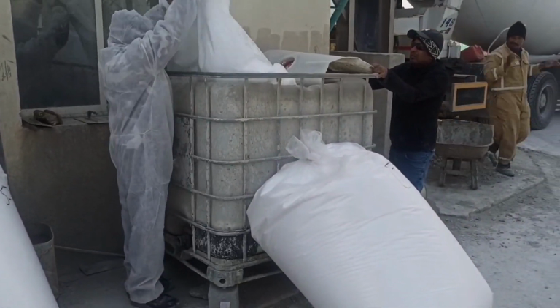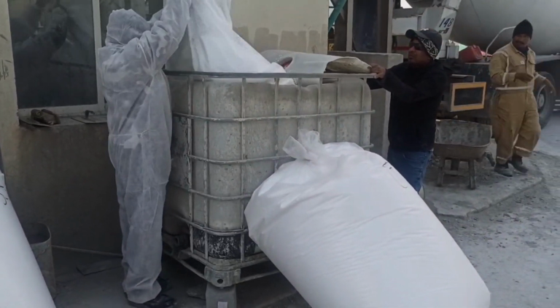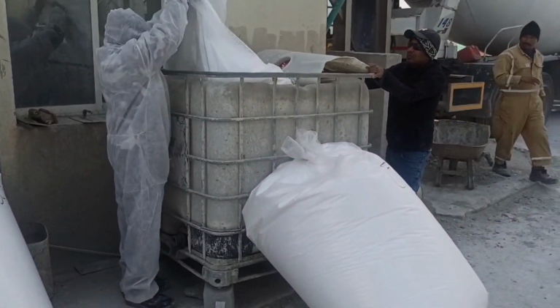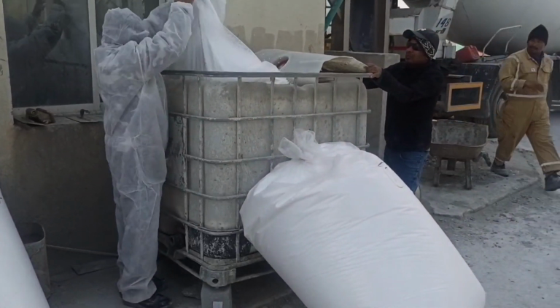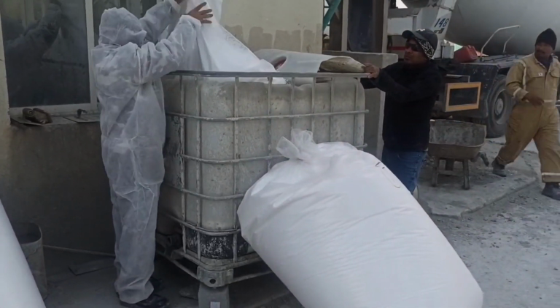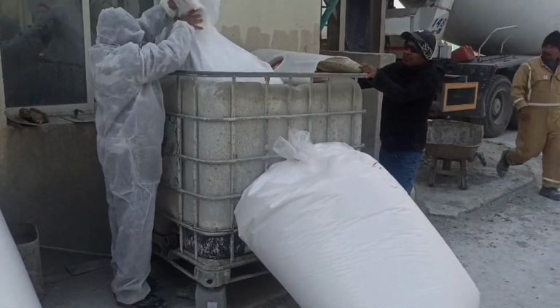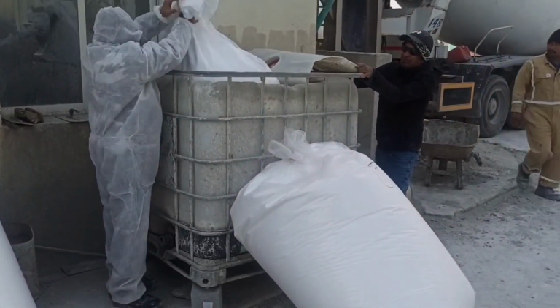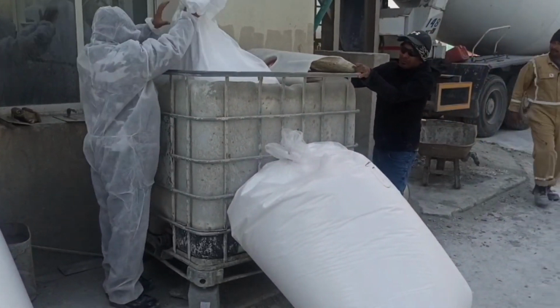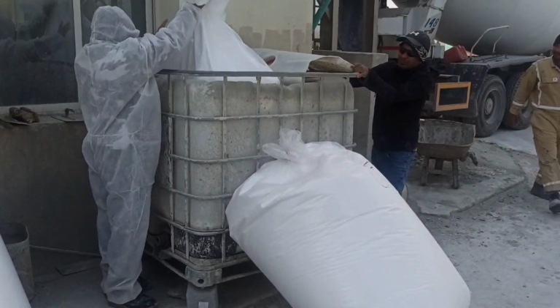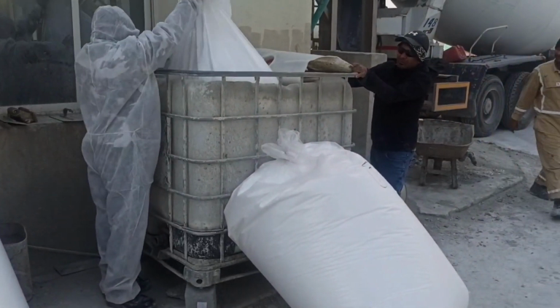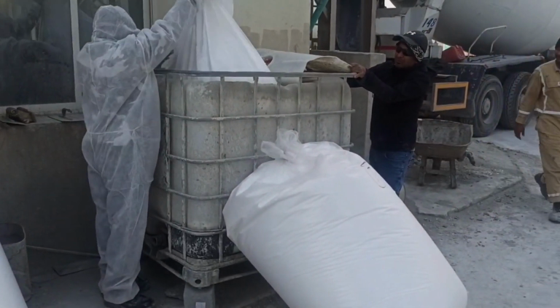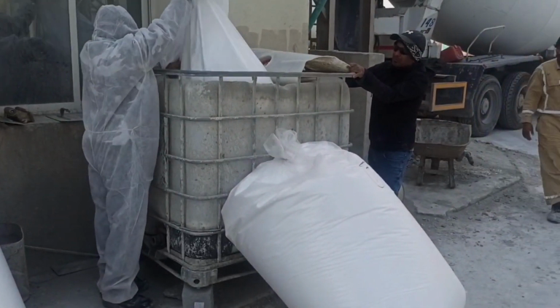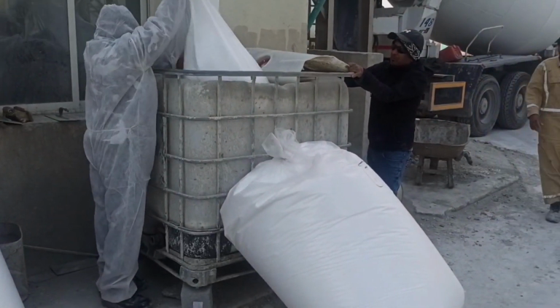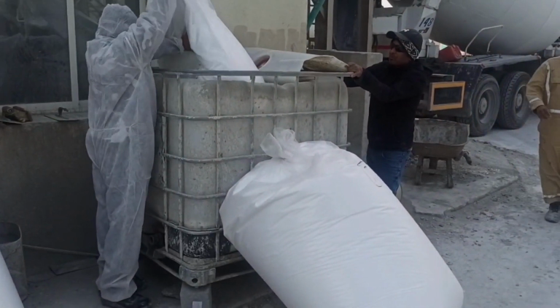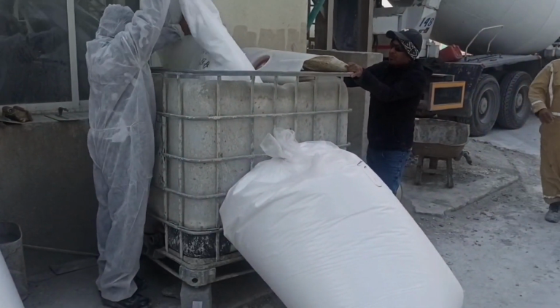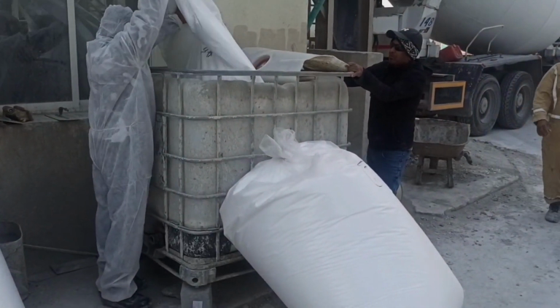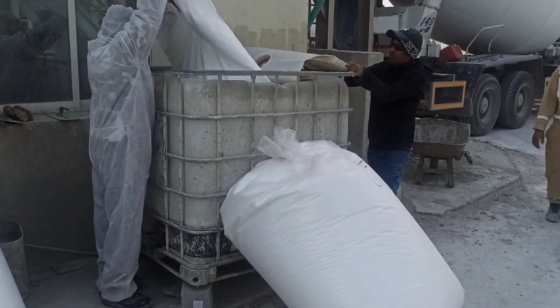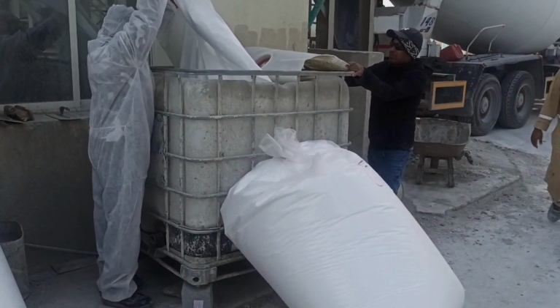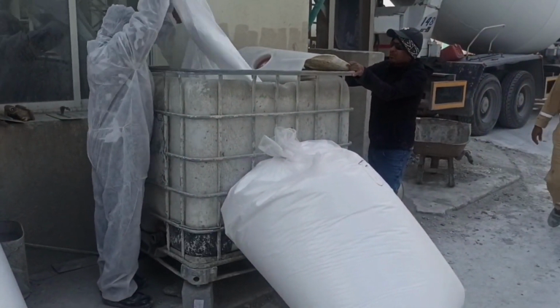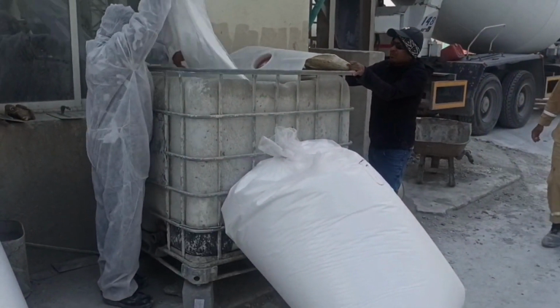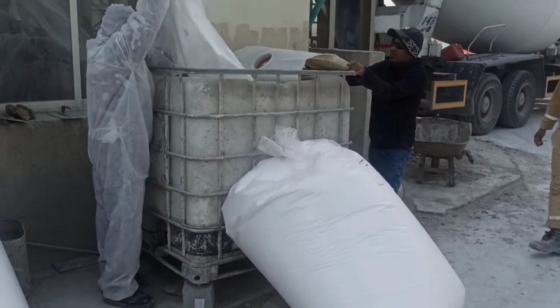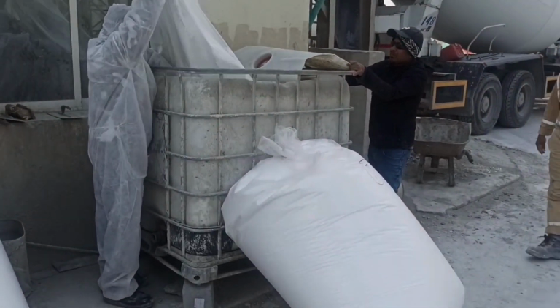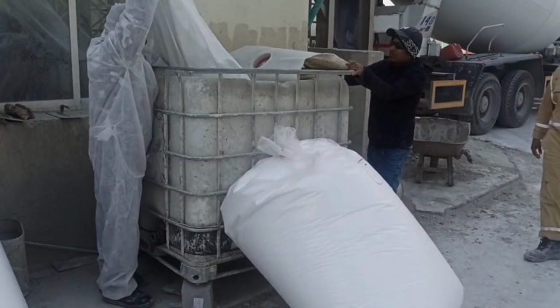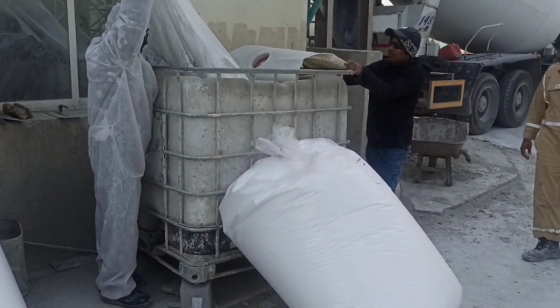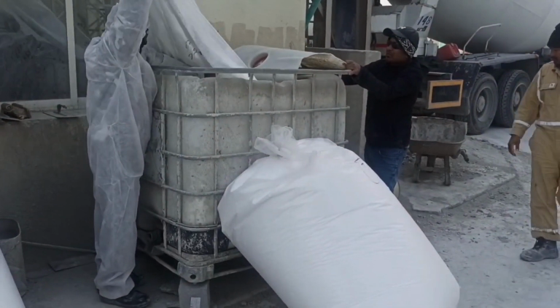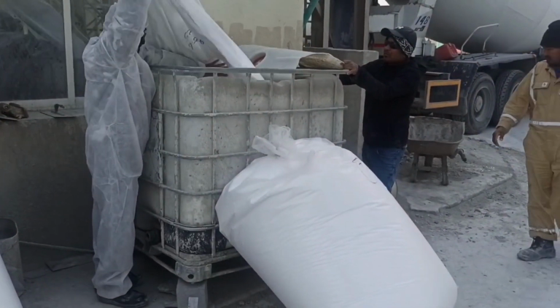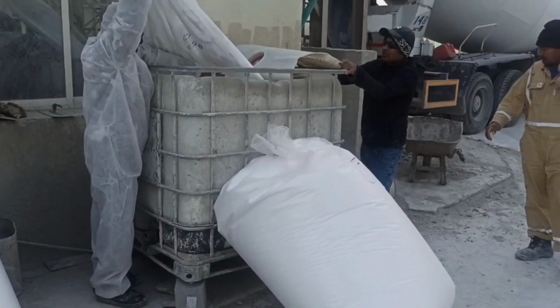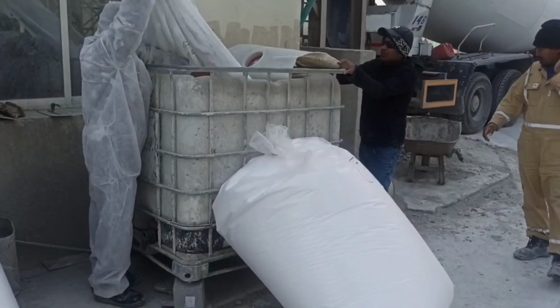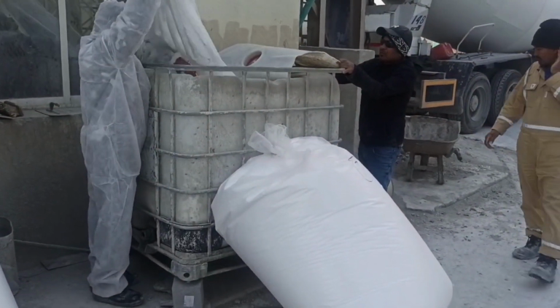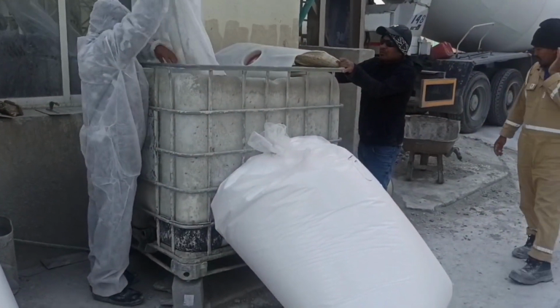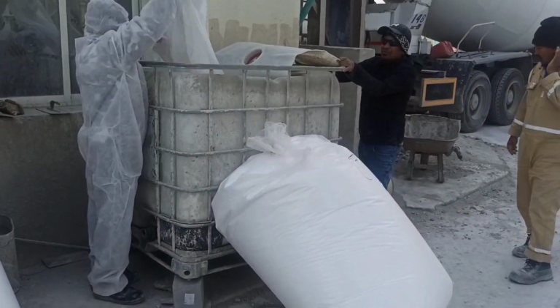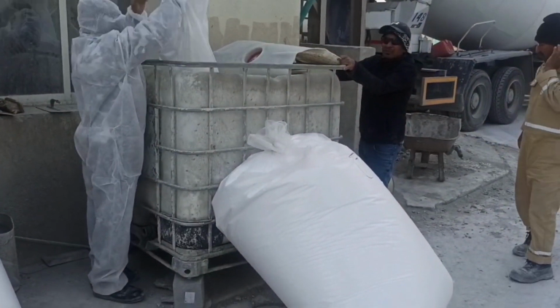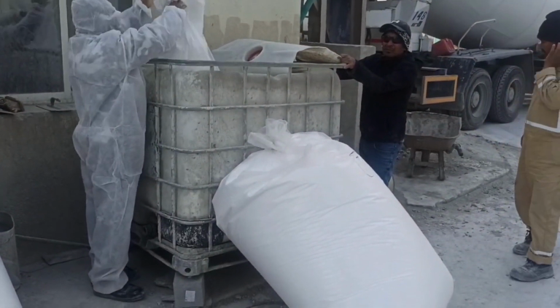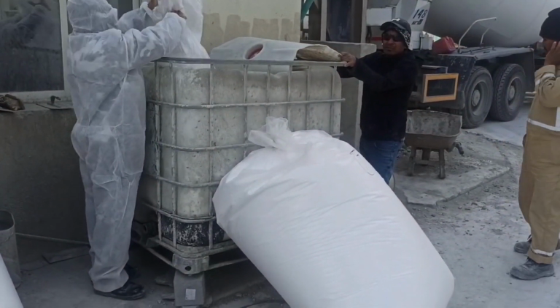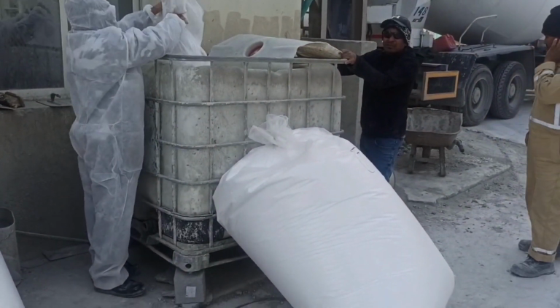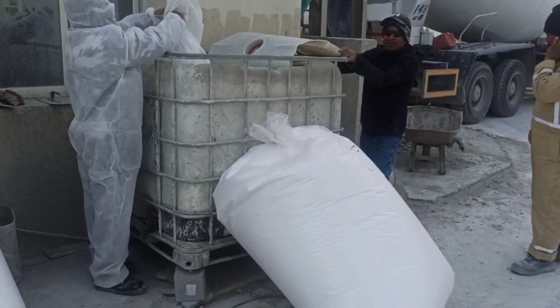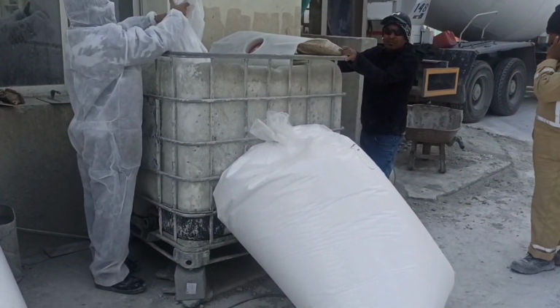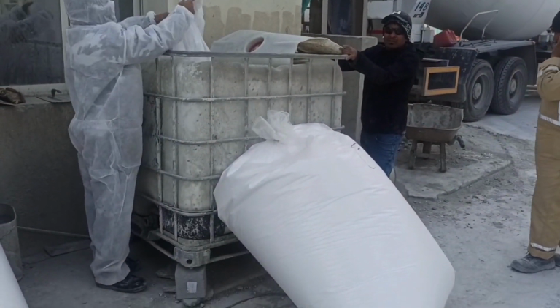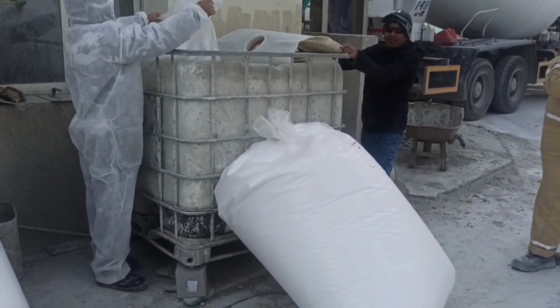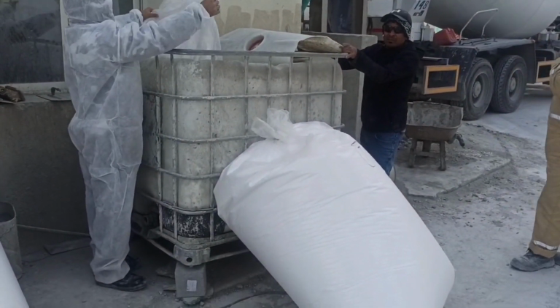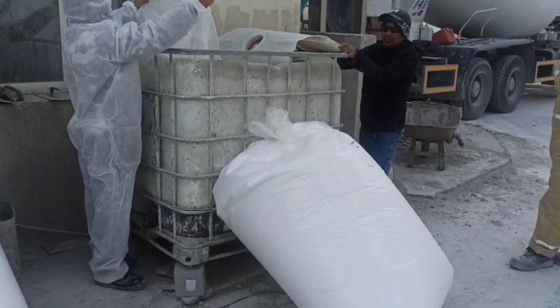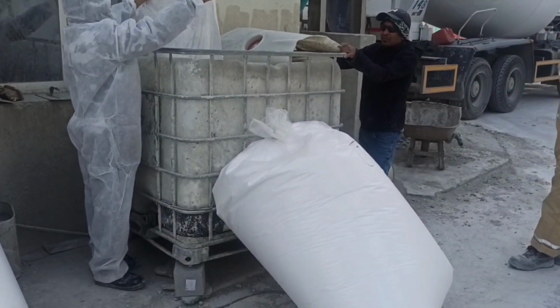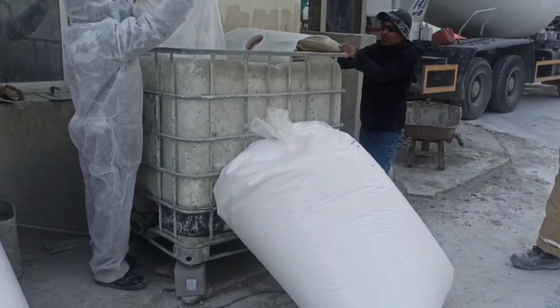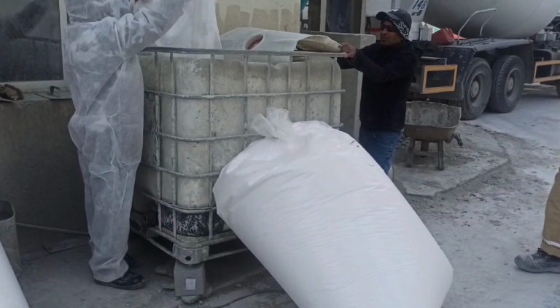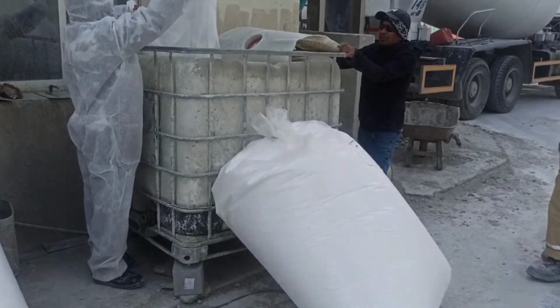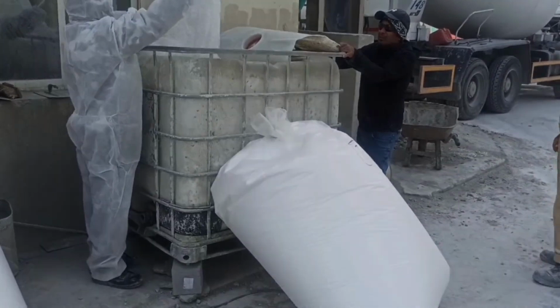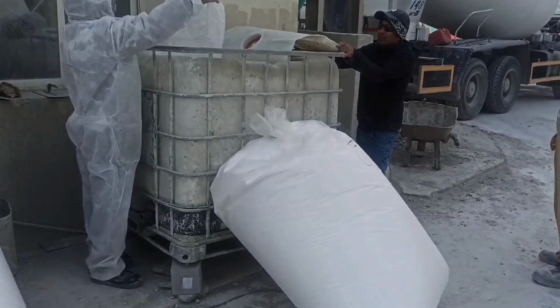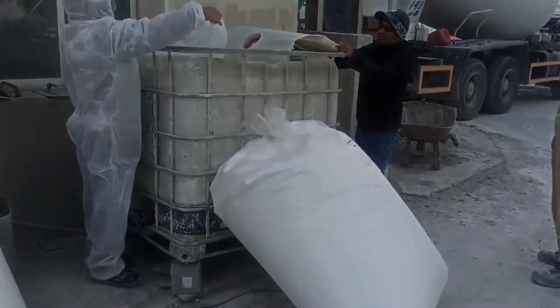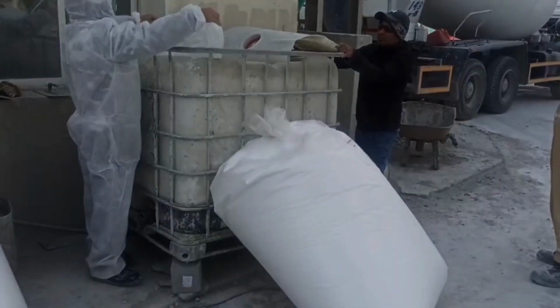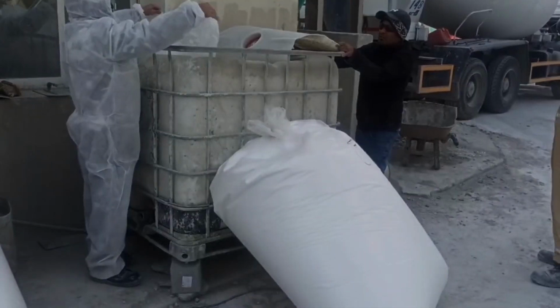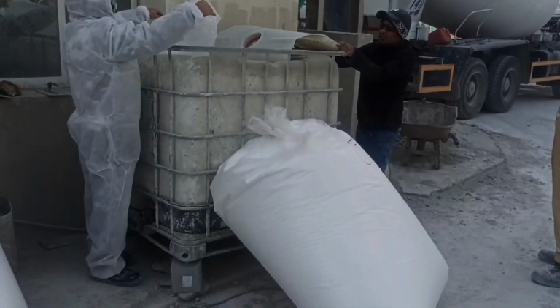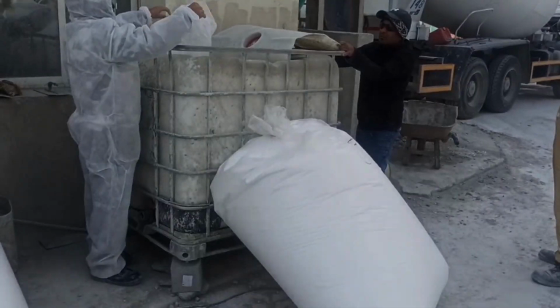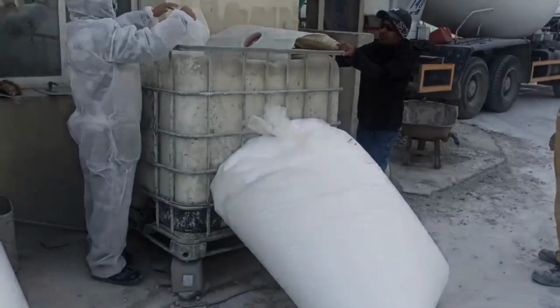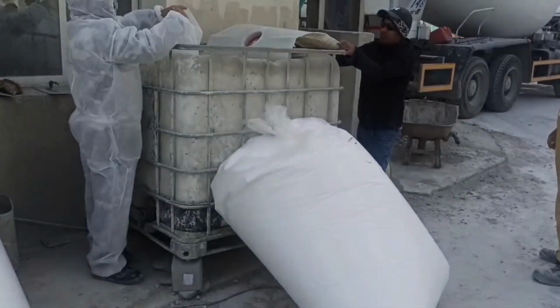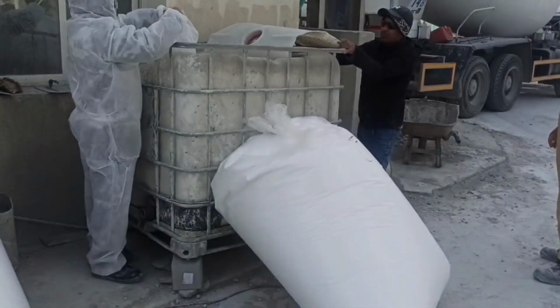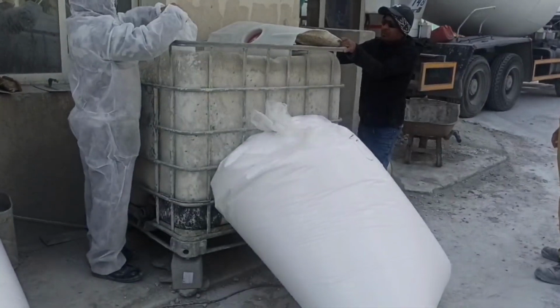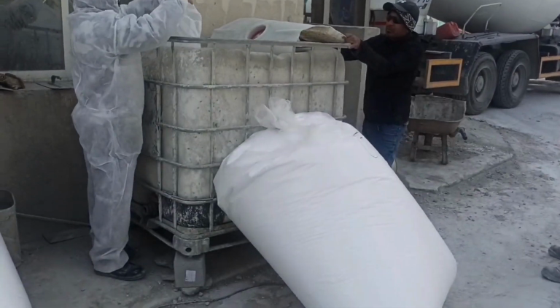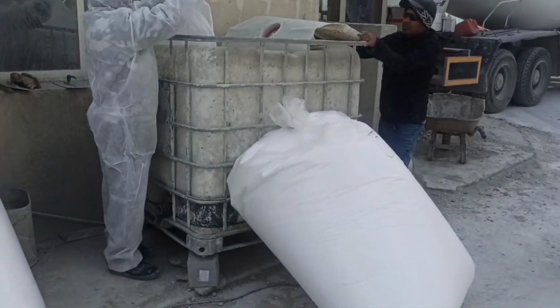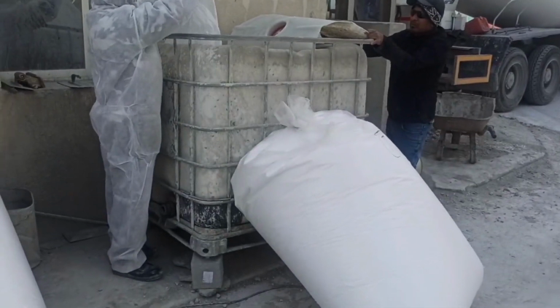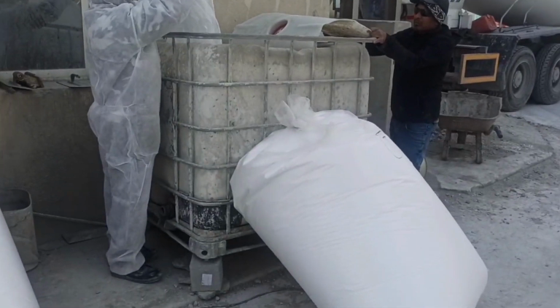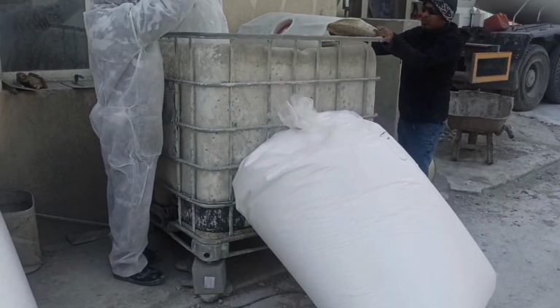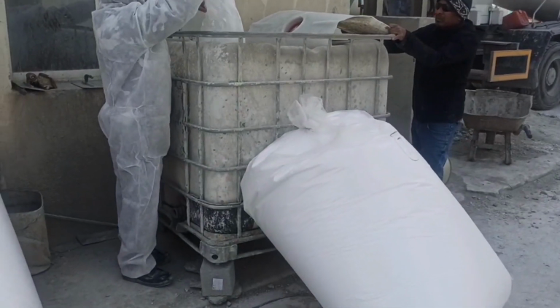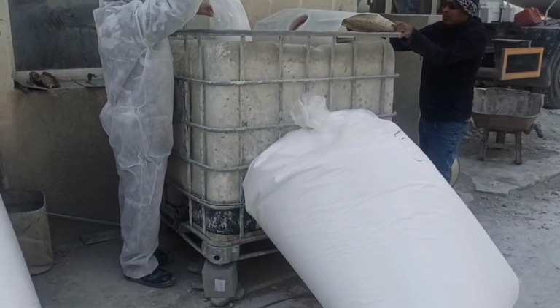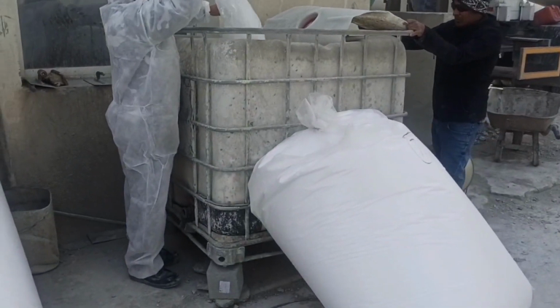To start with, we use a container as the main feeder, large enough to accommodate at least 6 kilograms per bag of EPS.